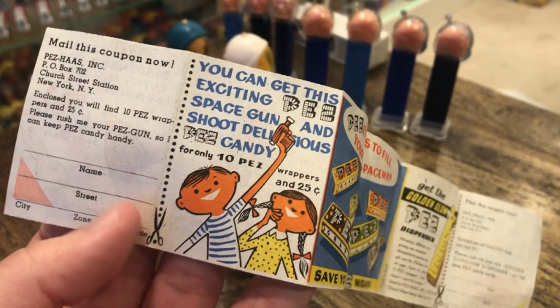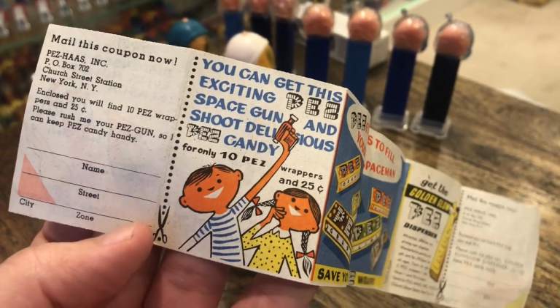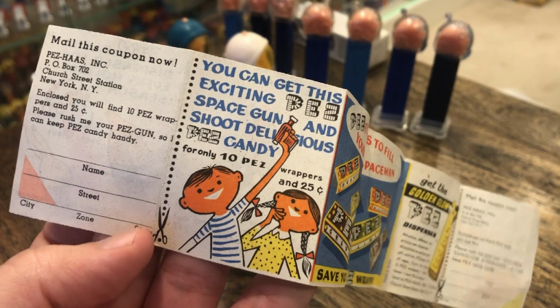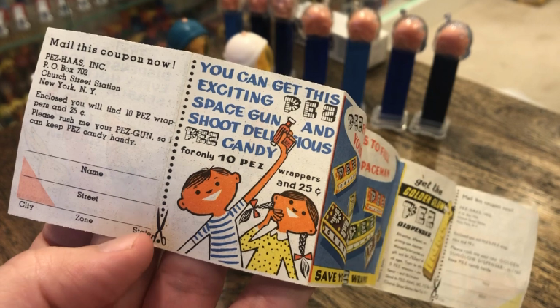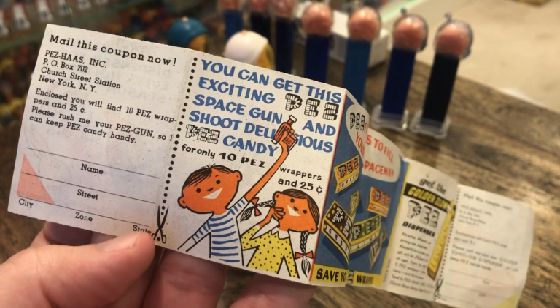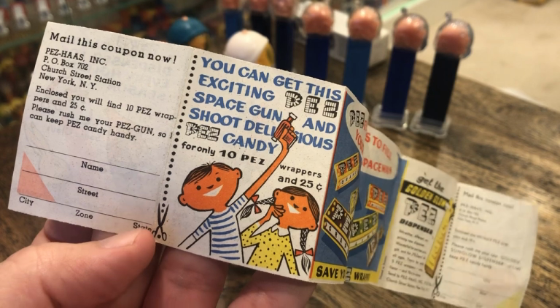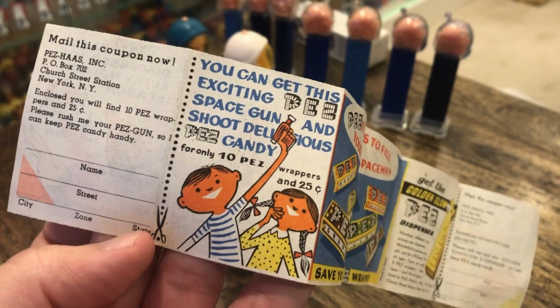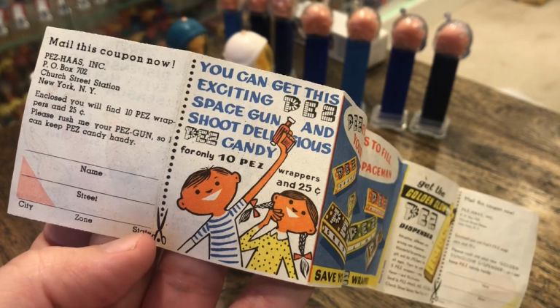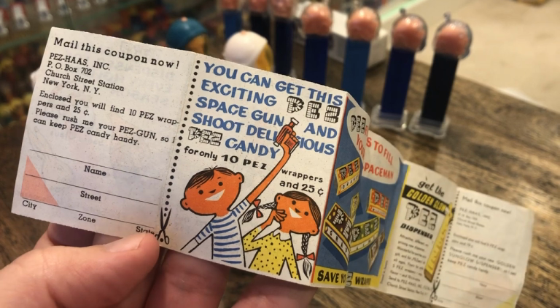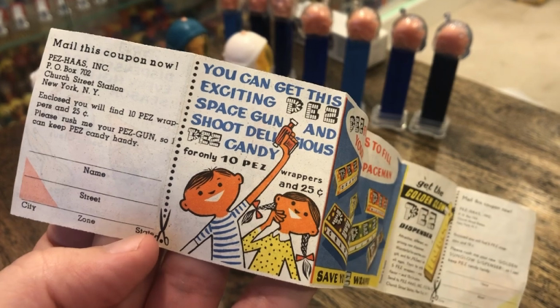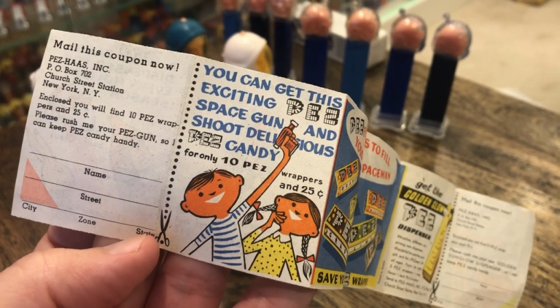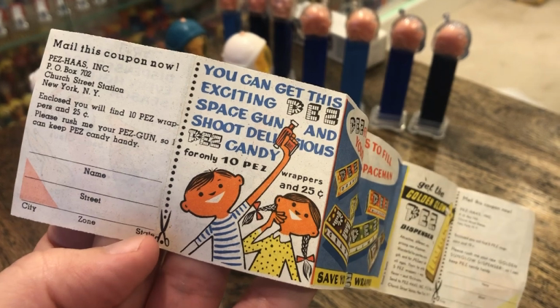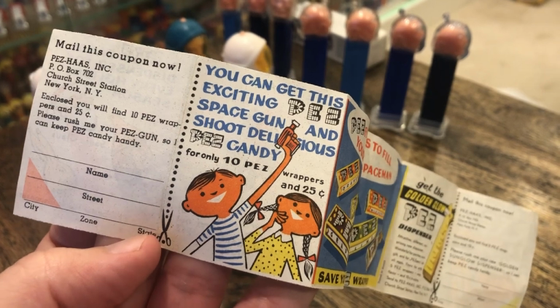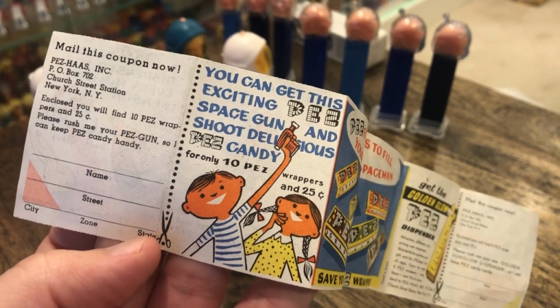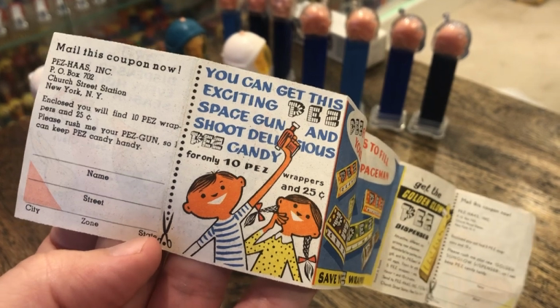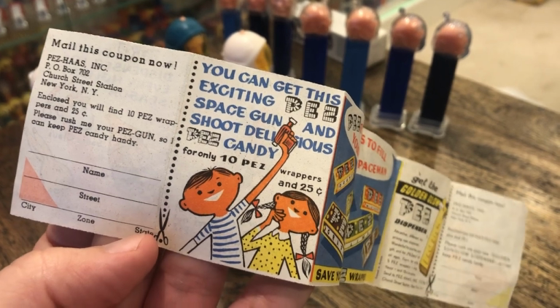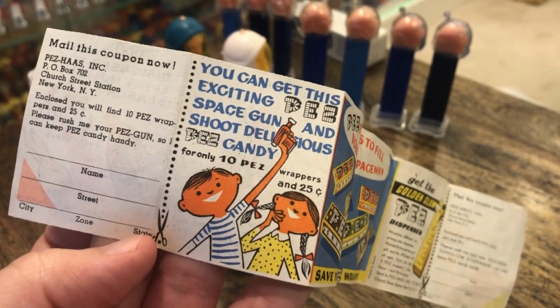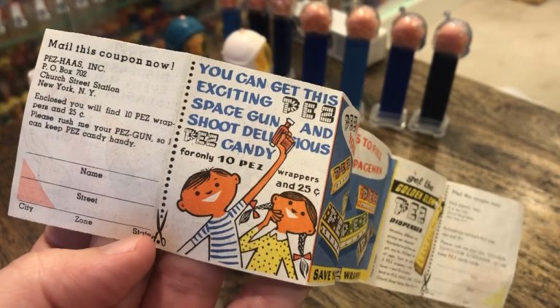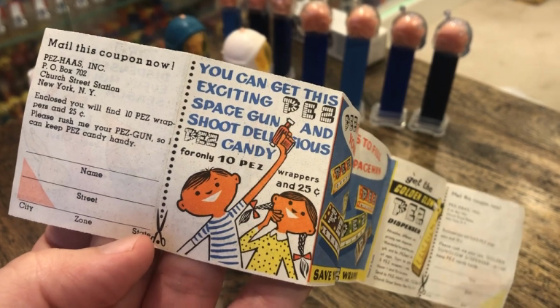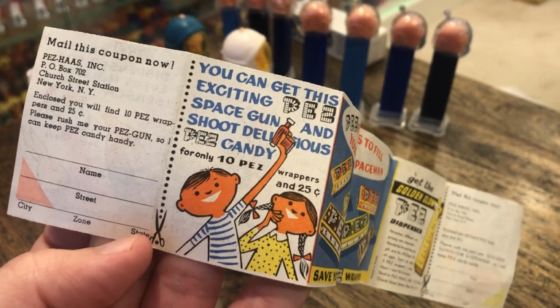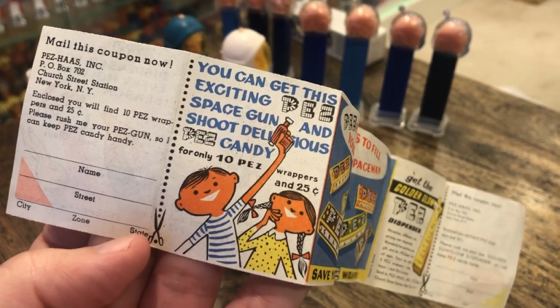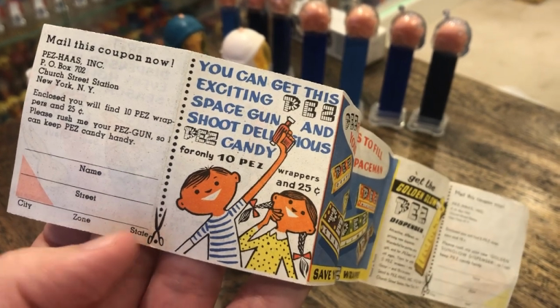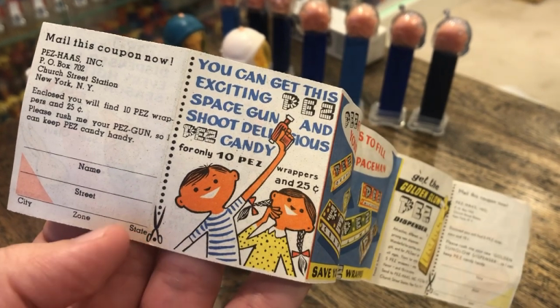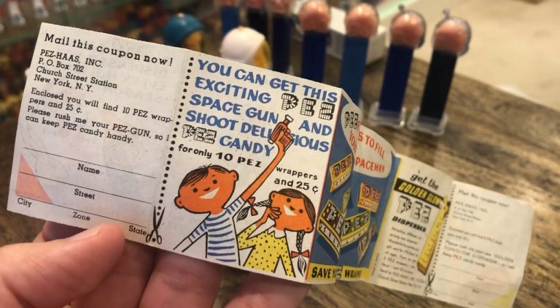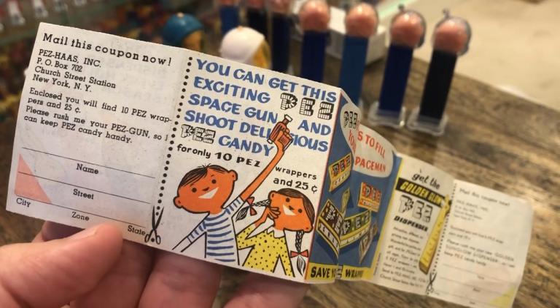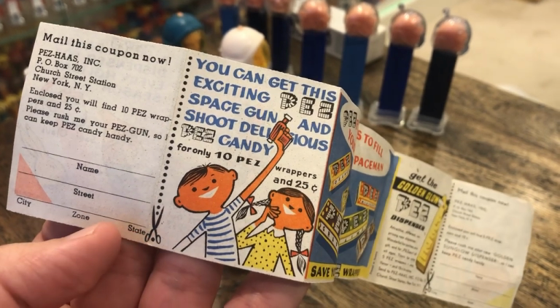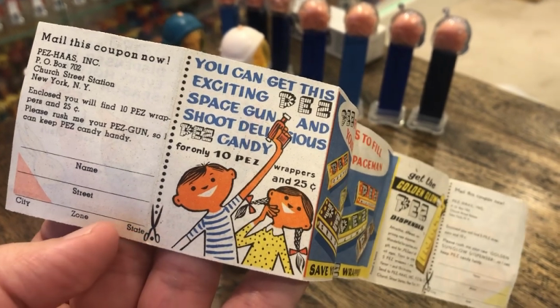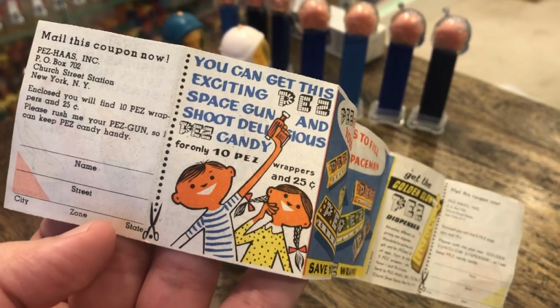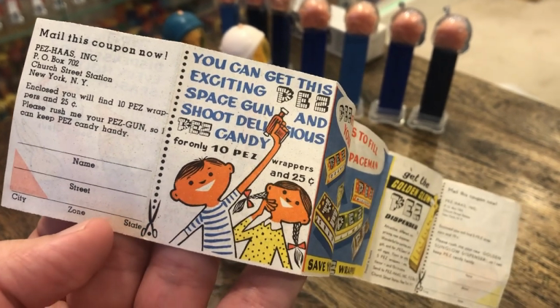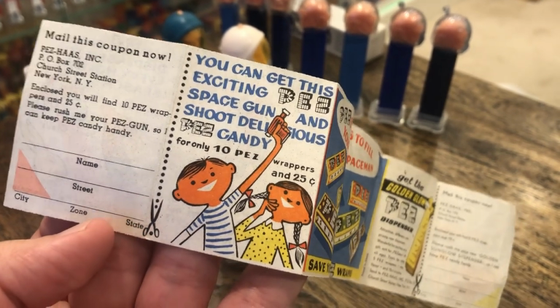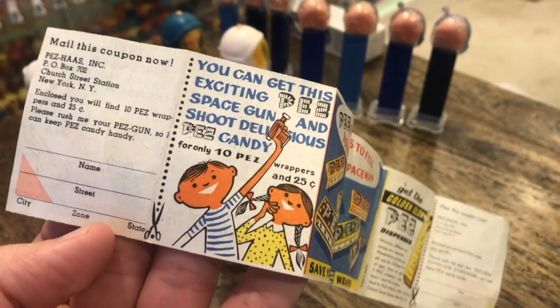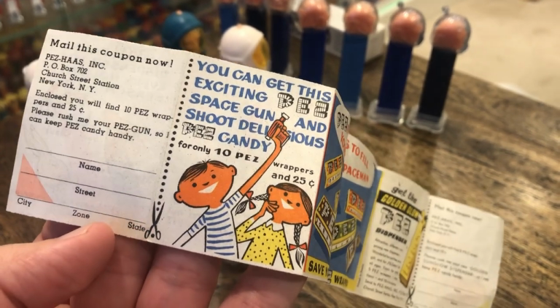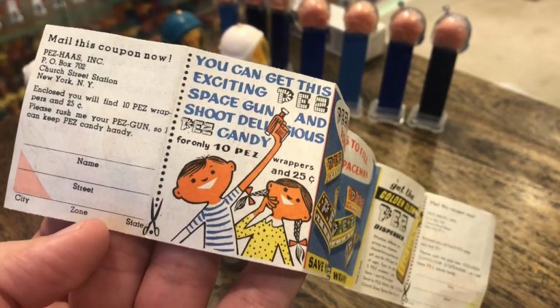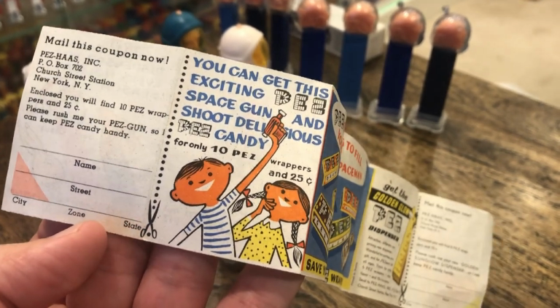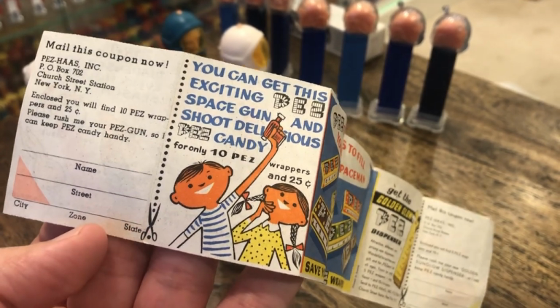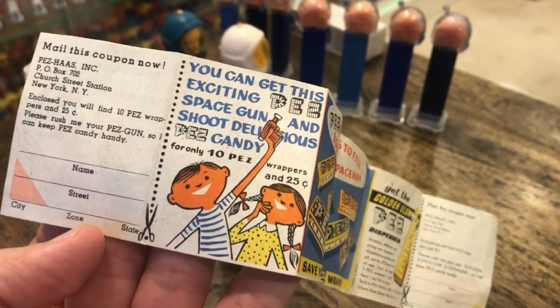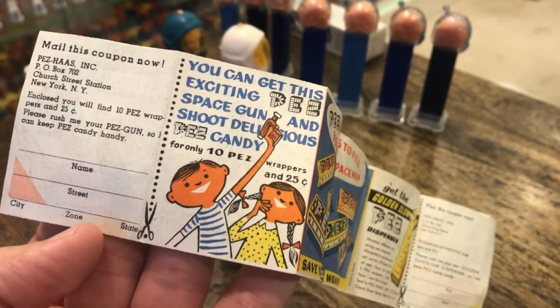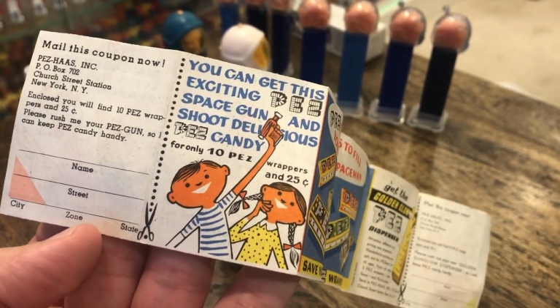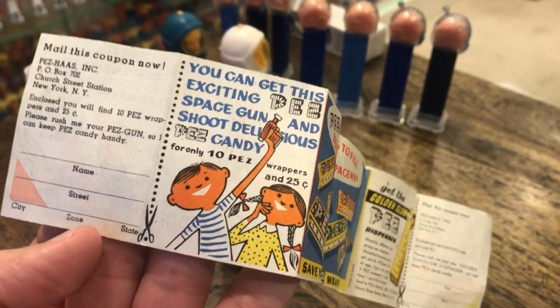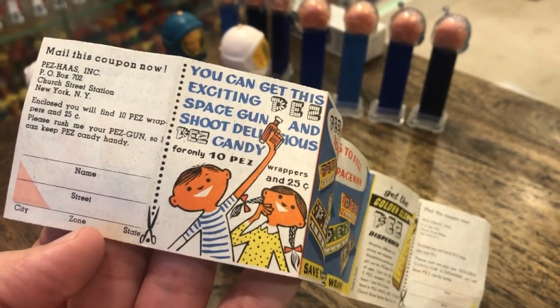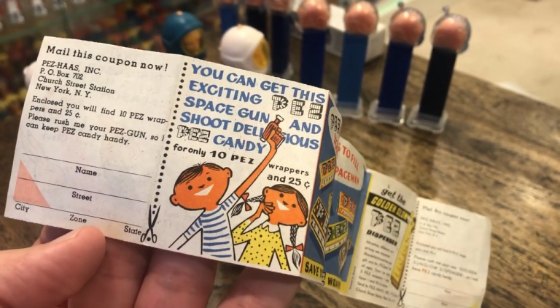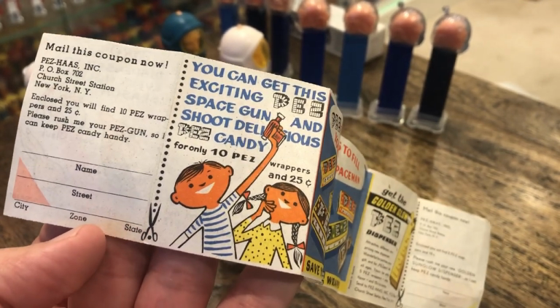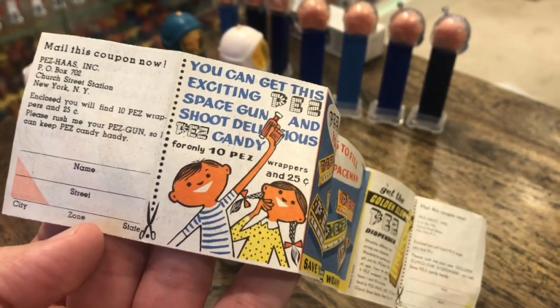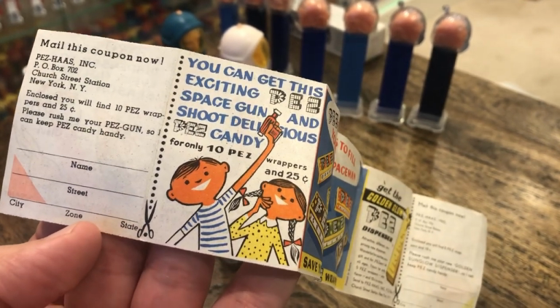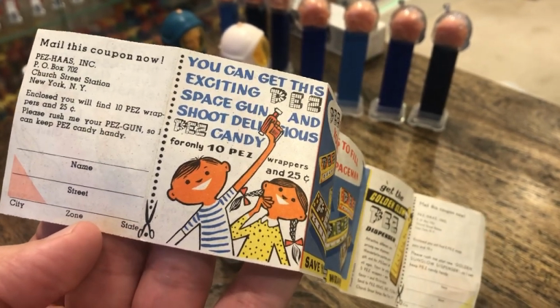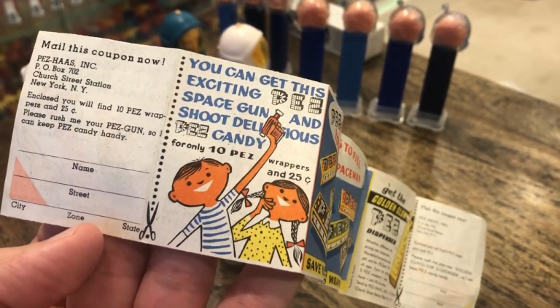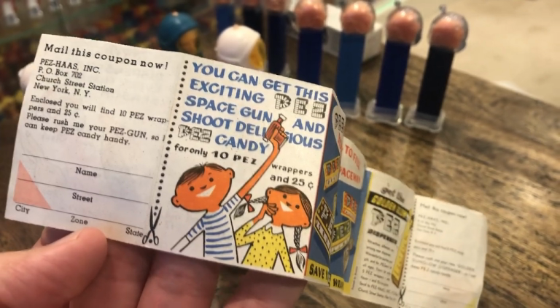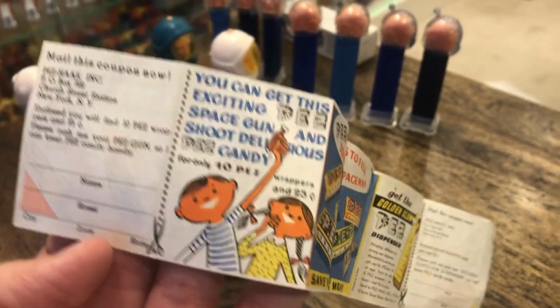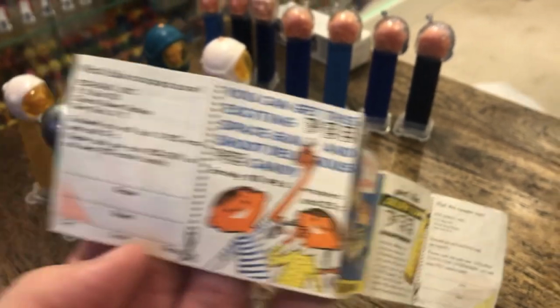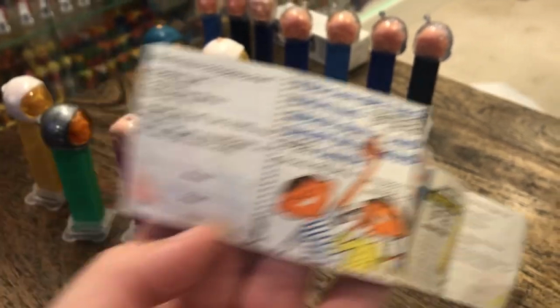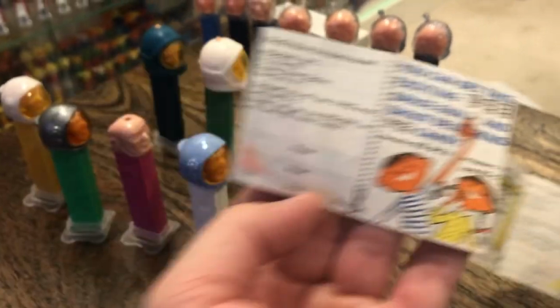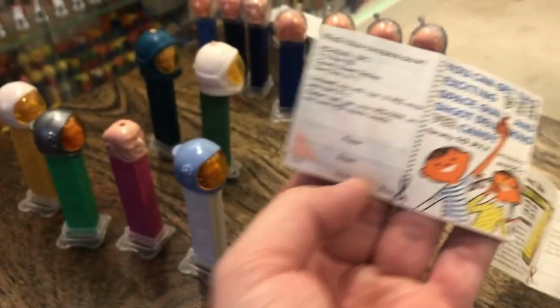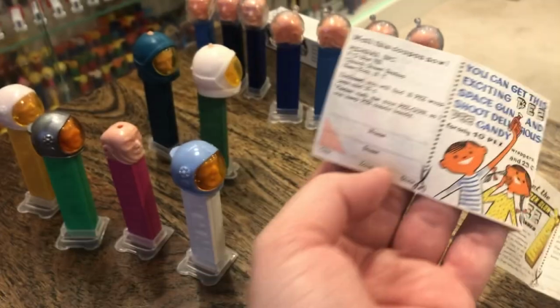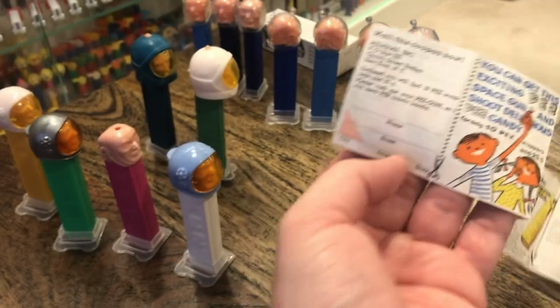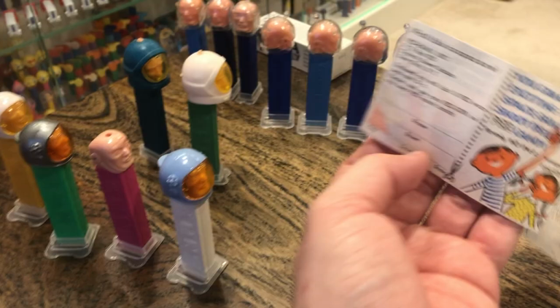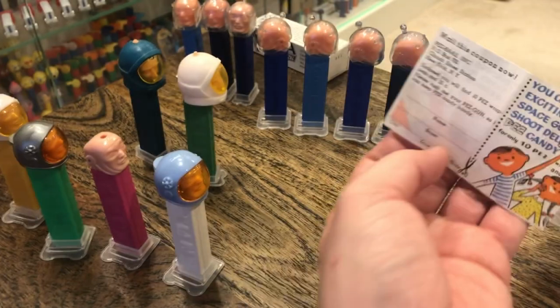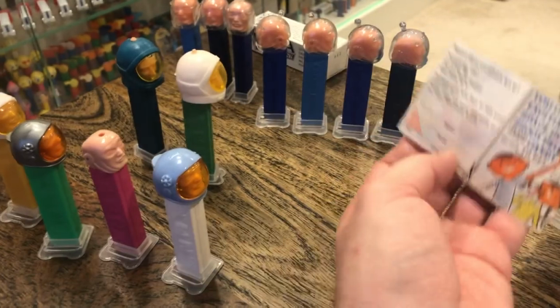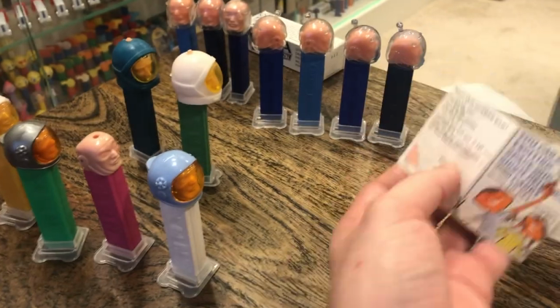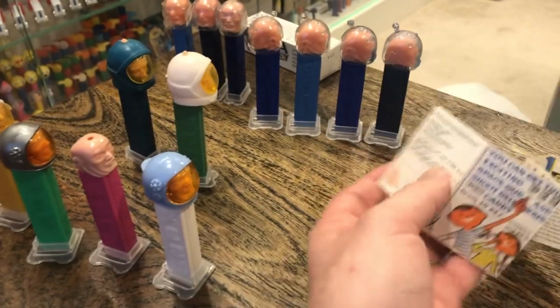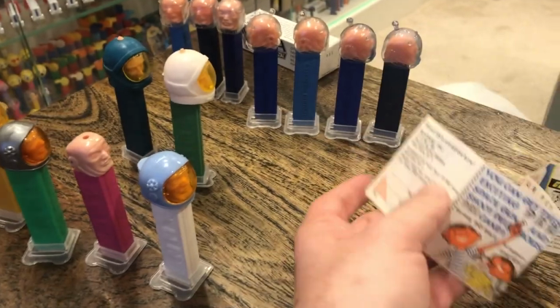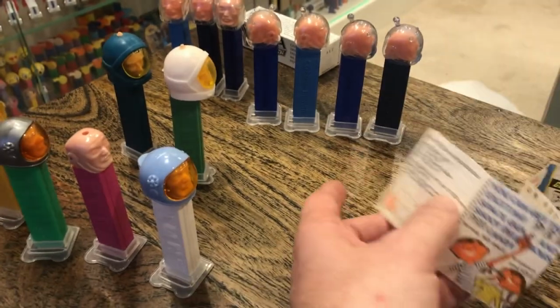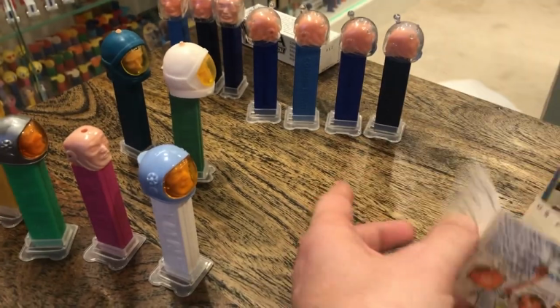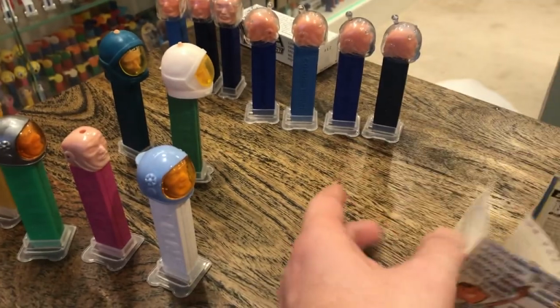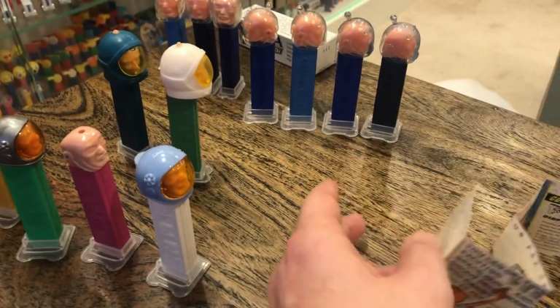I wonder what color I'll get. What zone am I in? I guess that's my zip code.